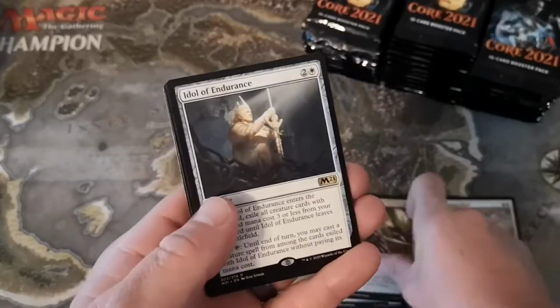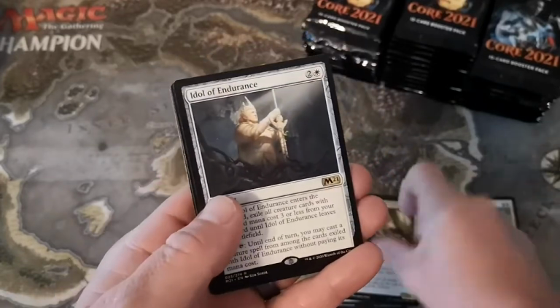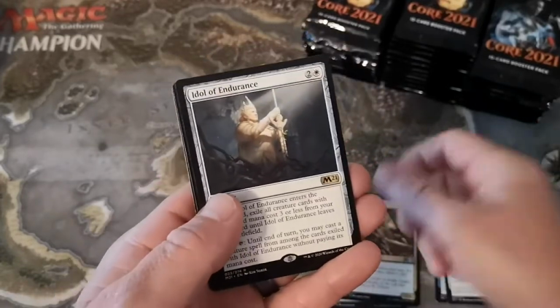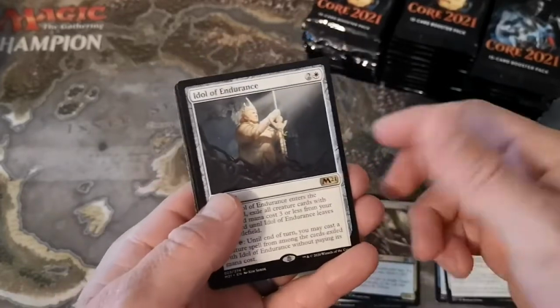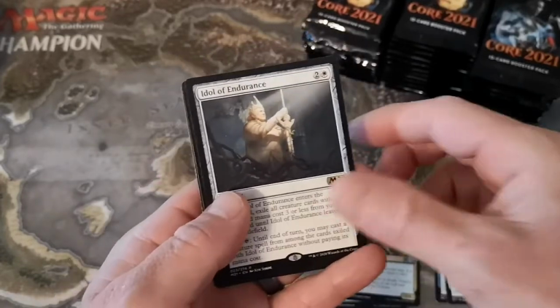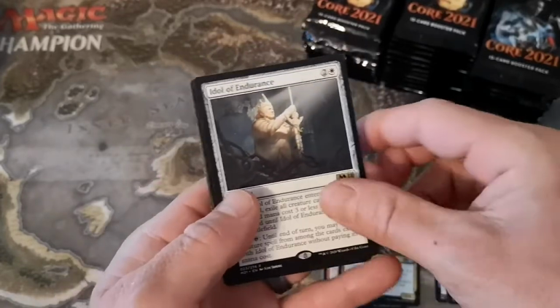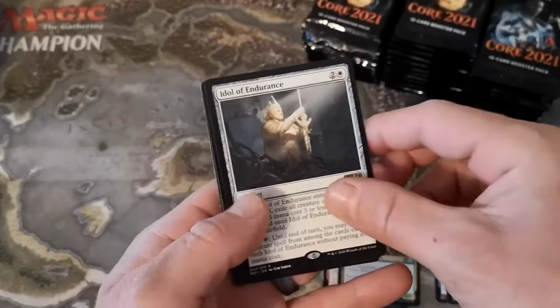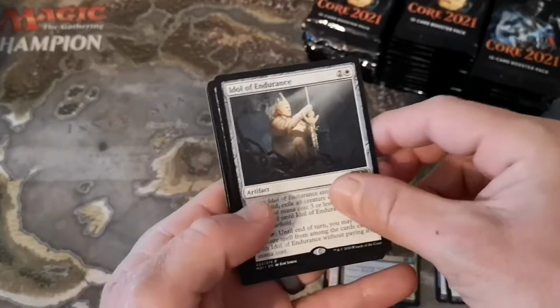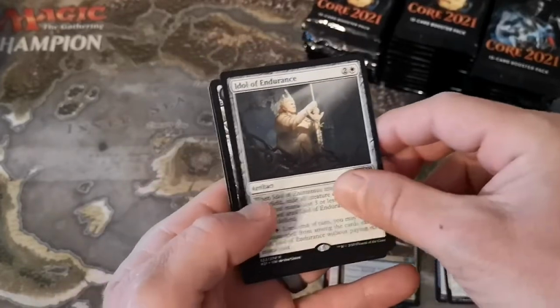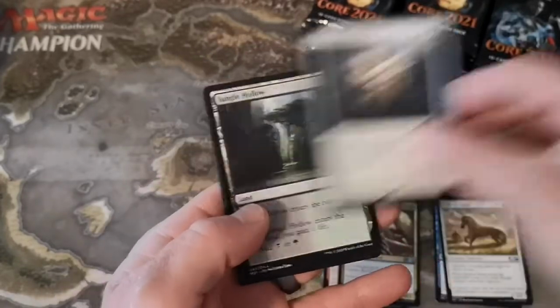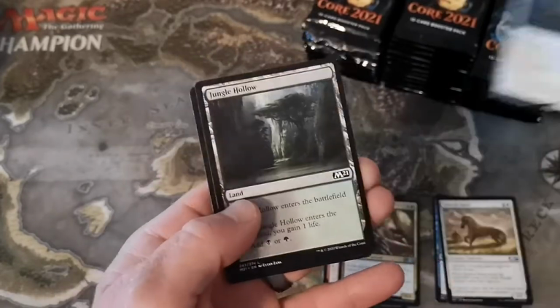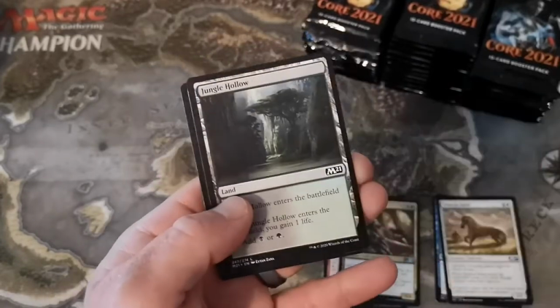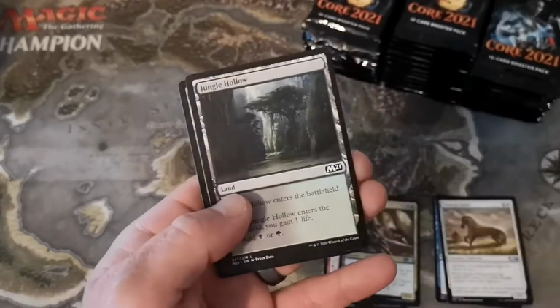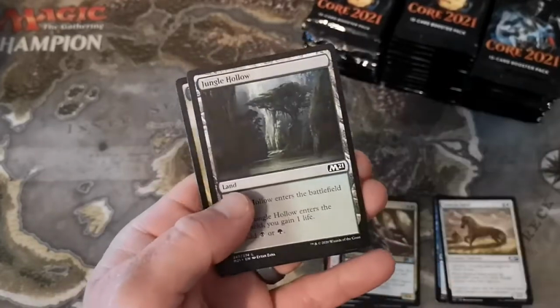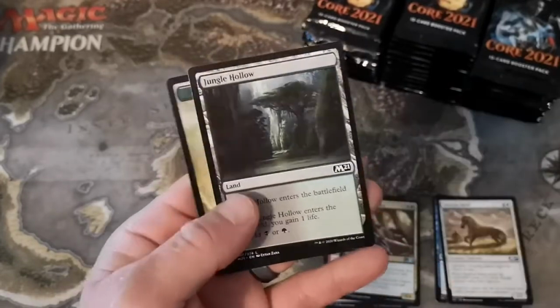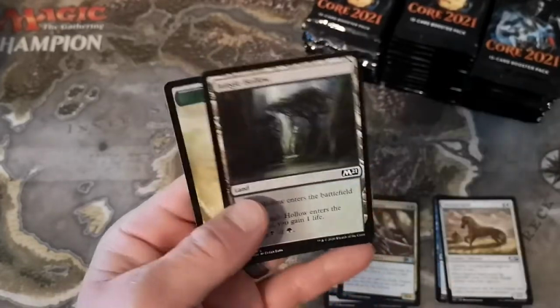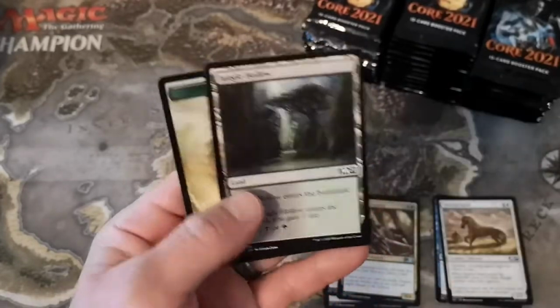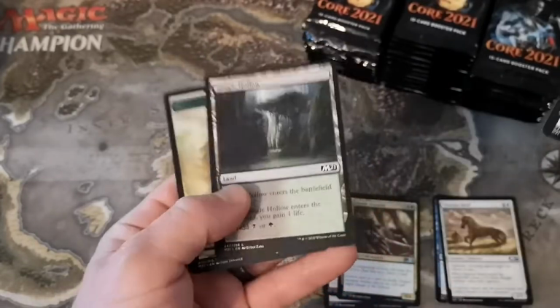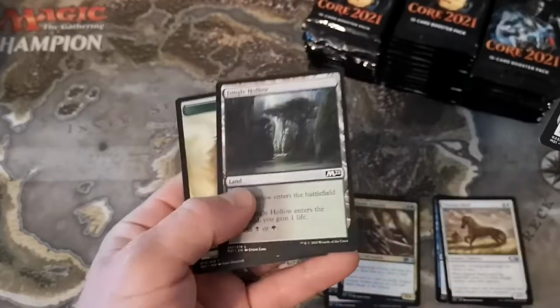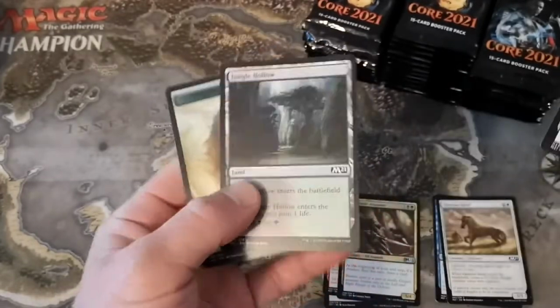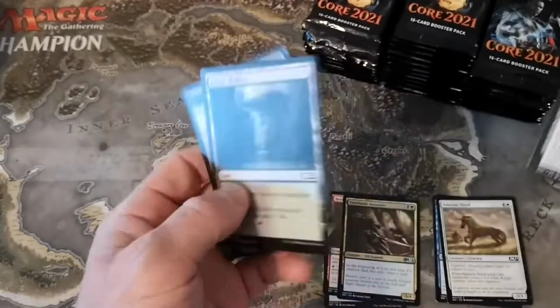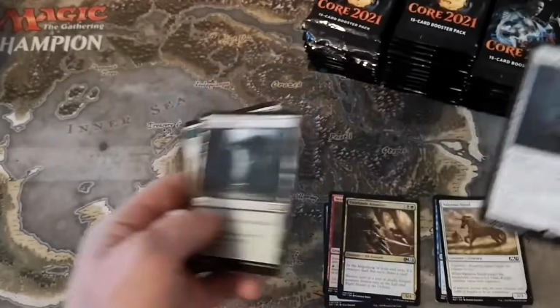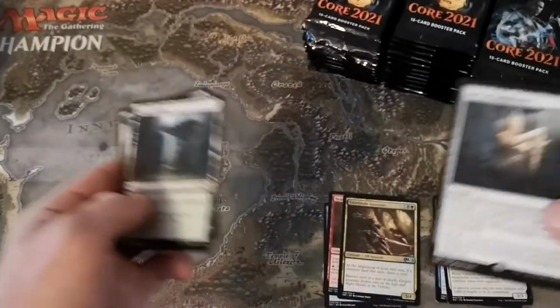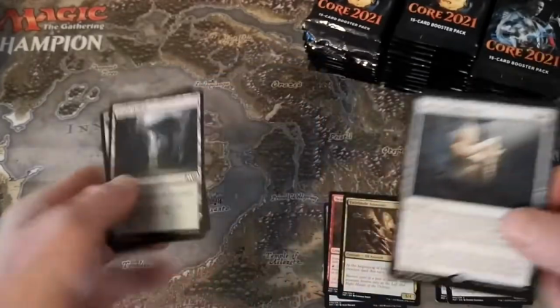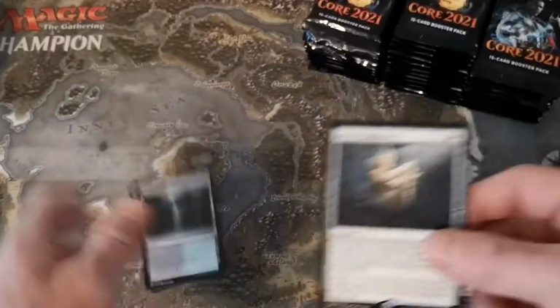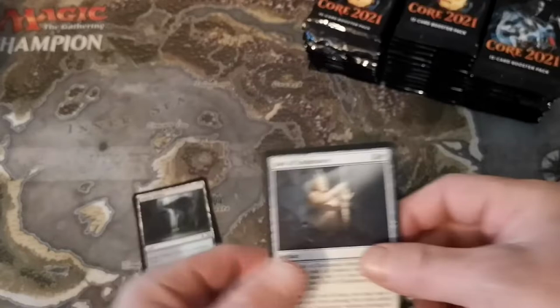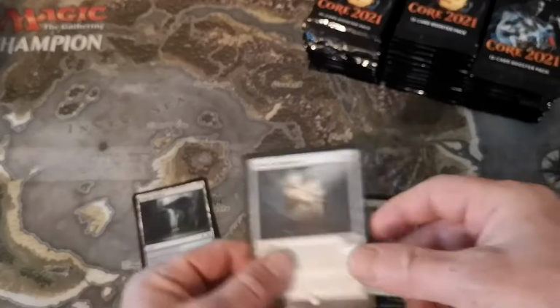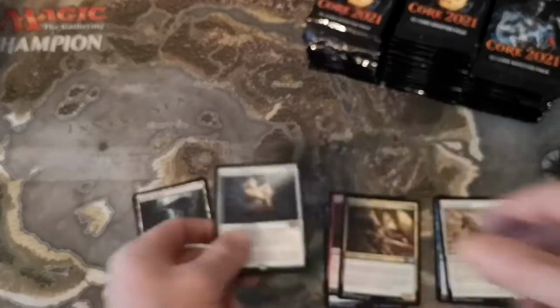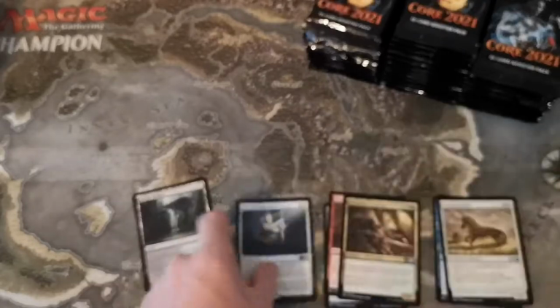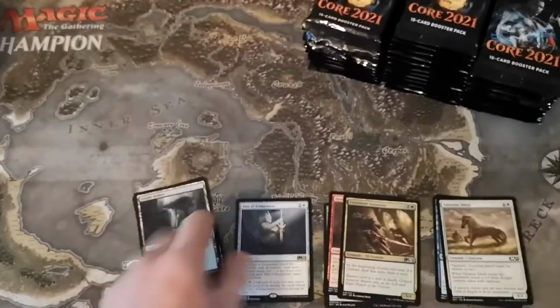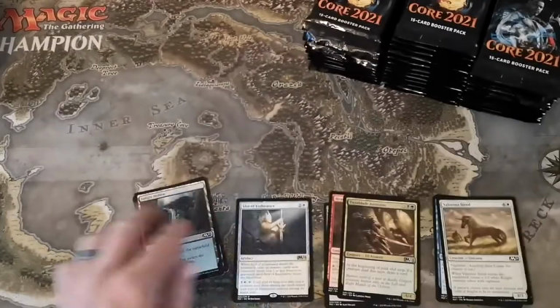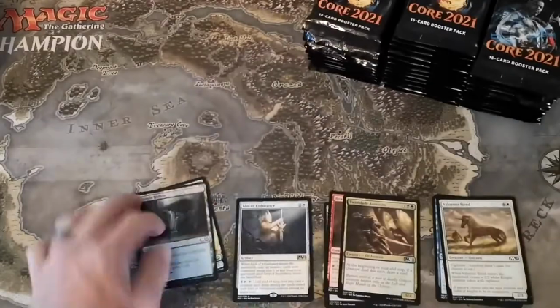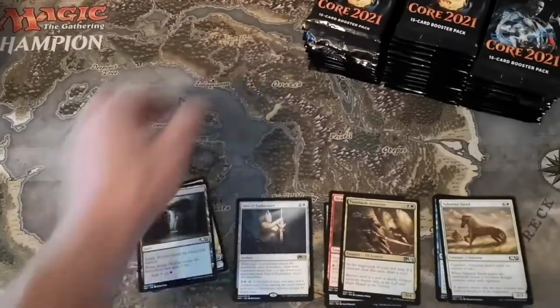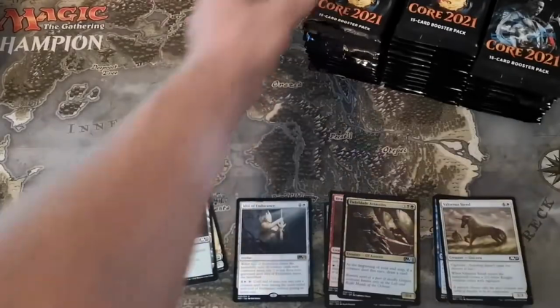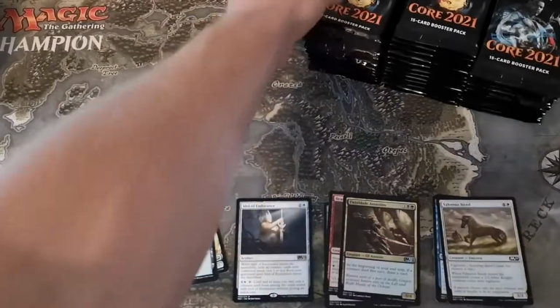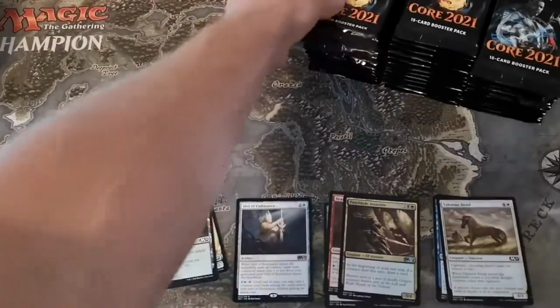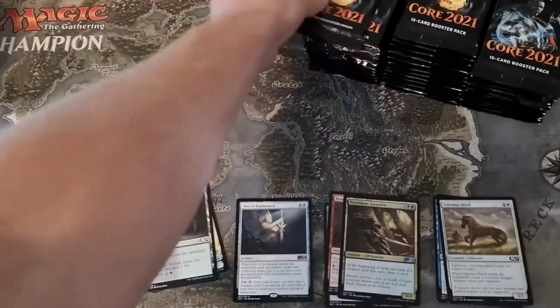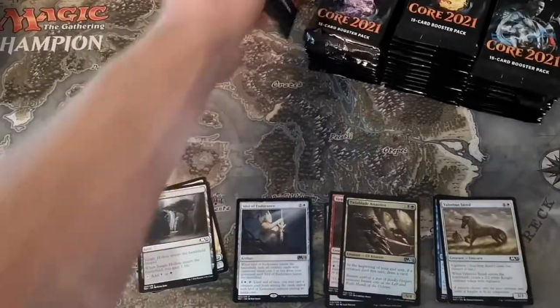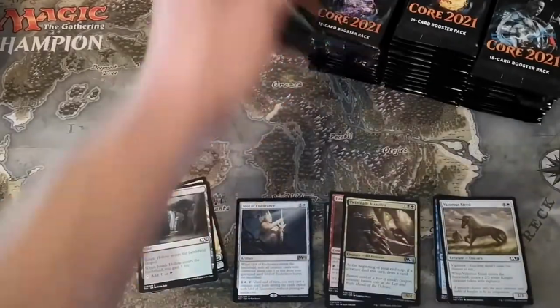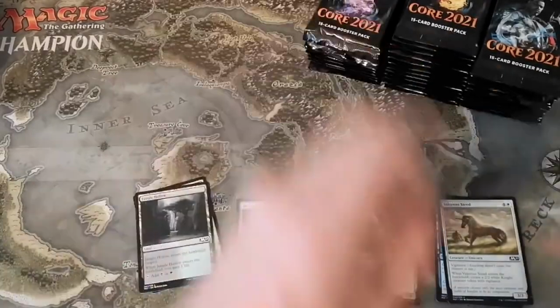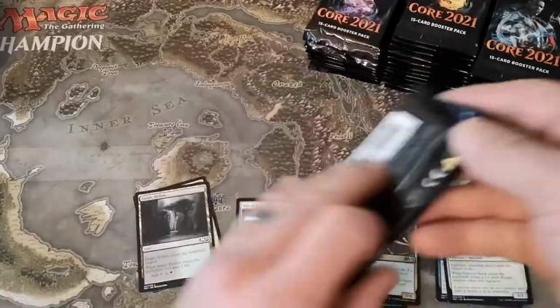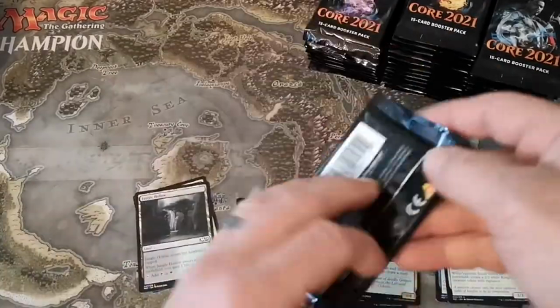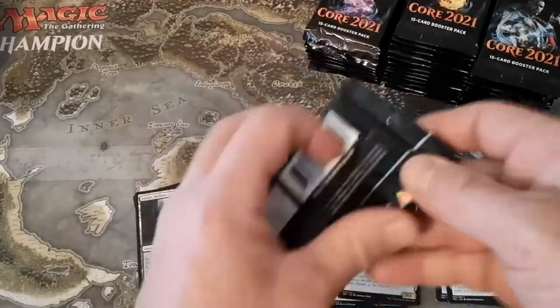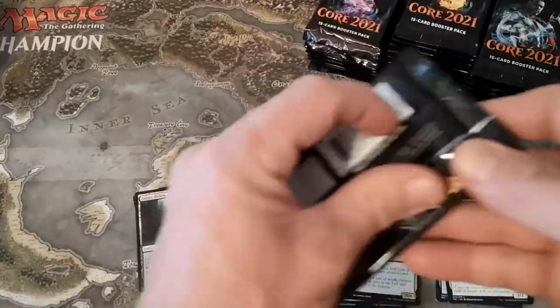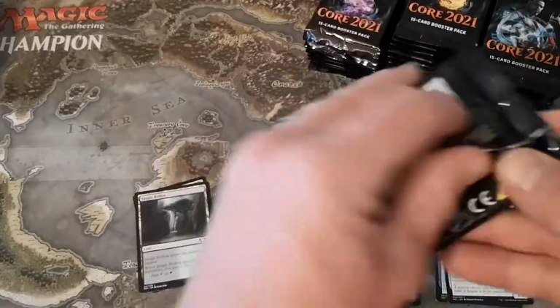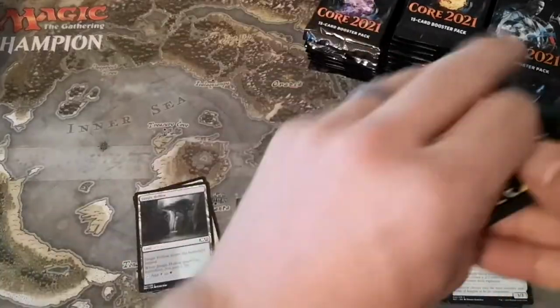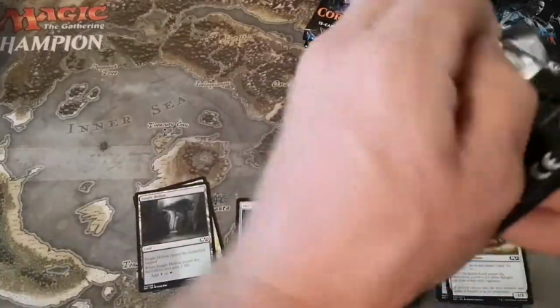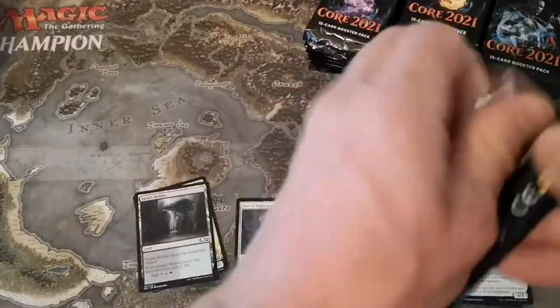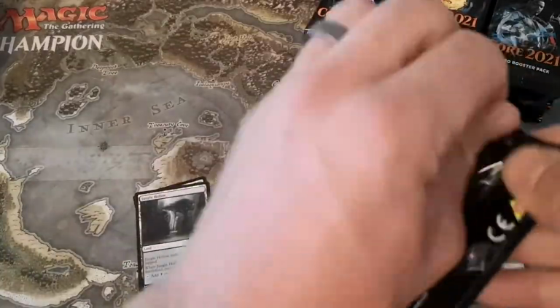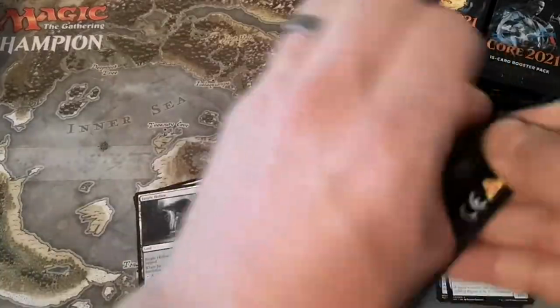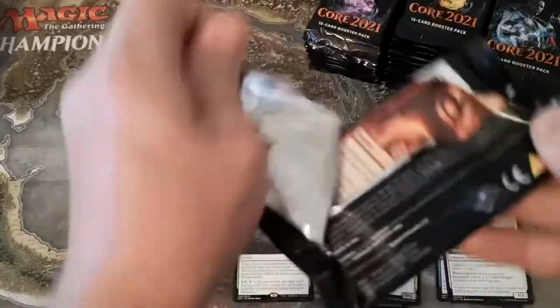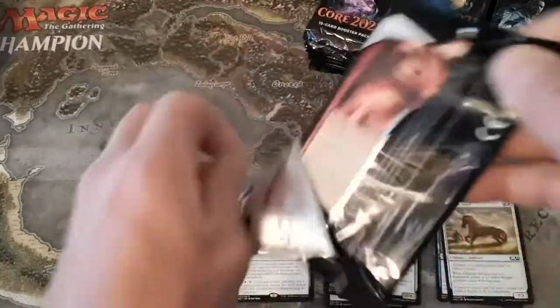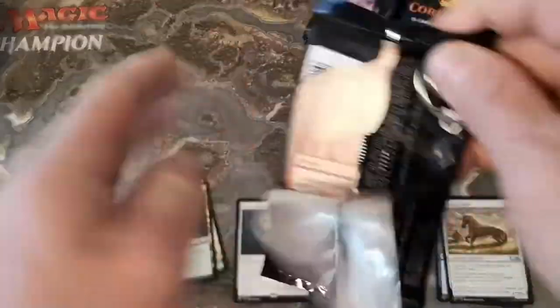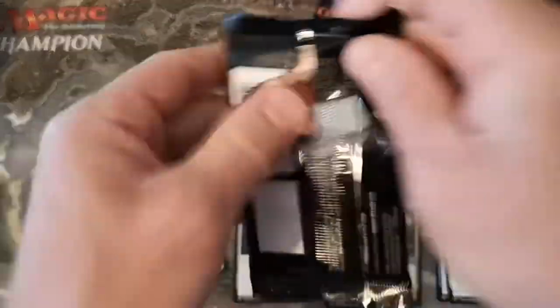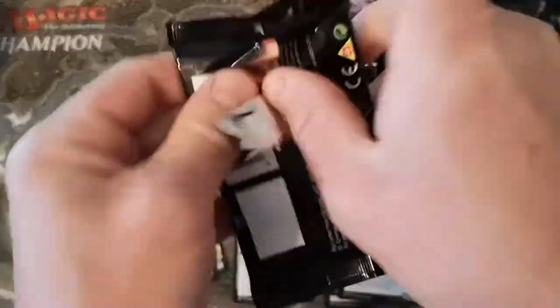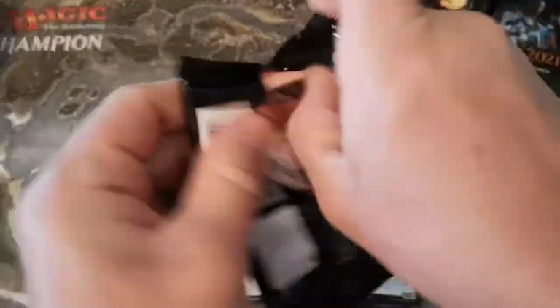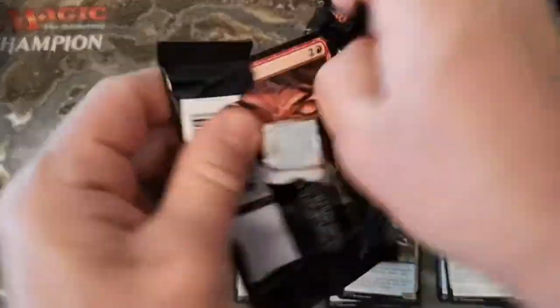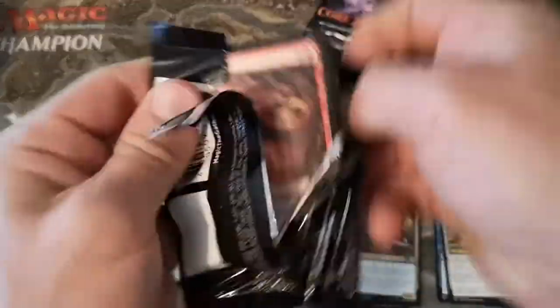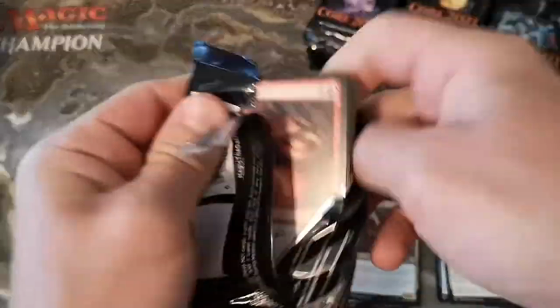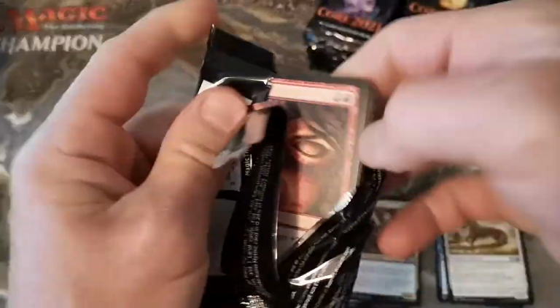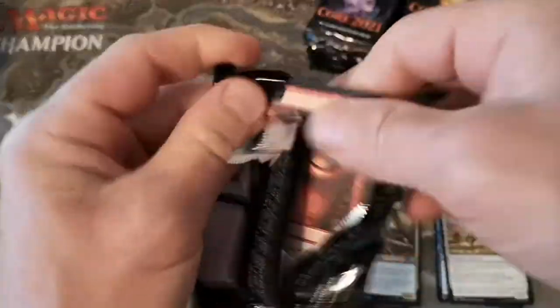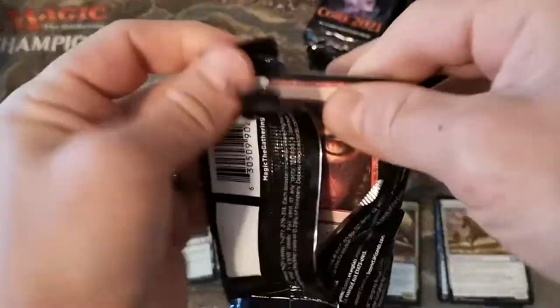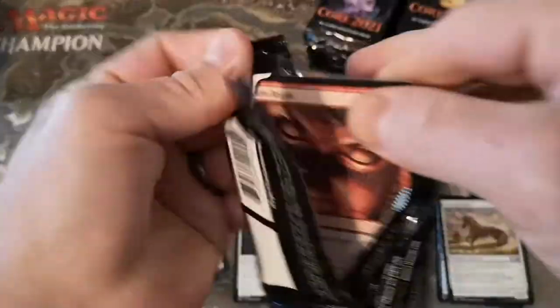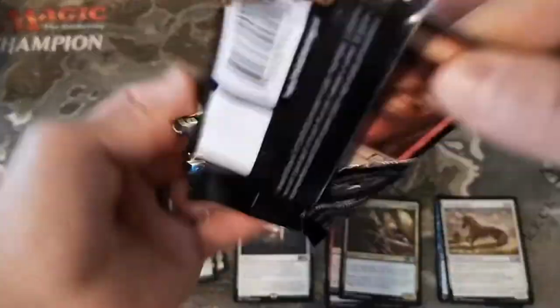That is a swing and a miss. No foil, just a Jungle Hollow. Kind of a swing and a miss on pack one. Now we can cruise through - maybe one more pack.